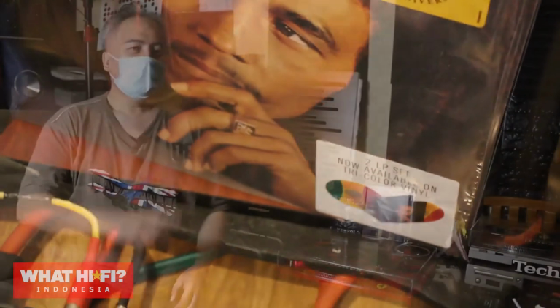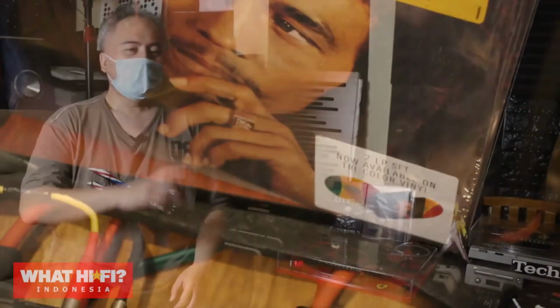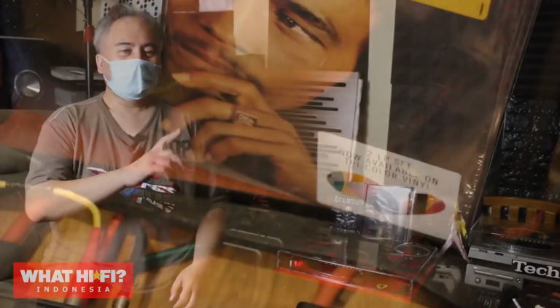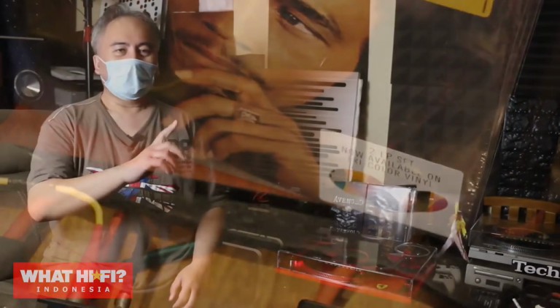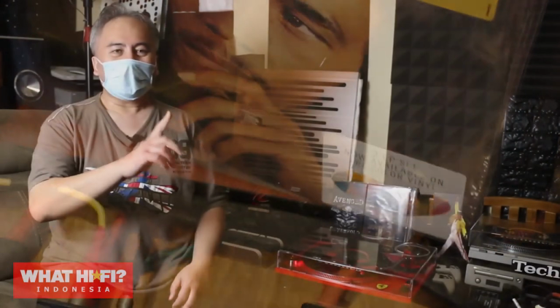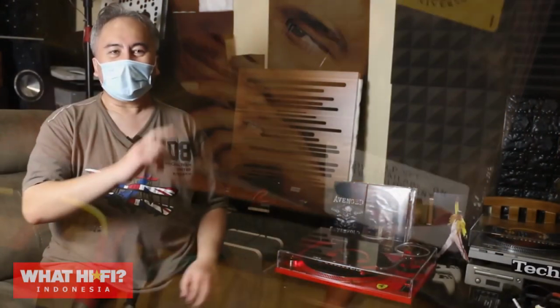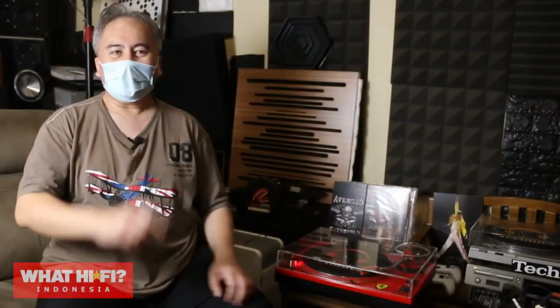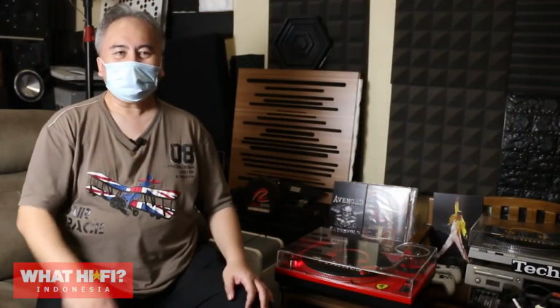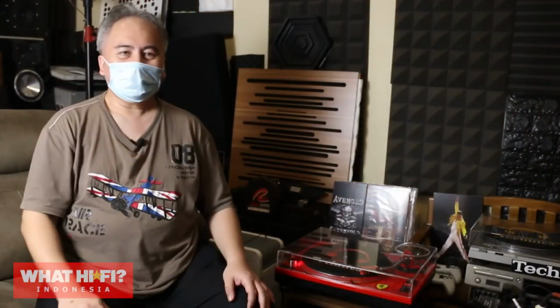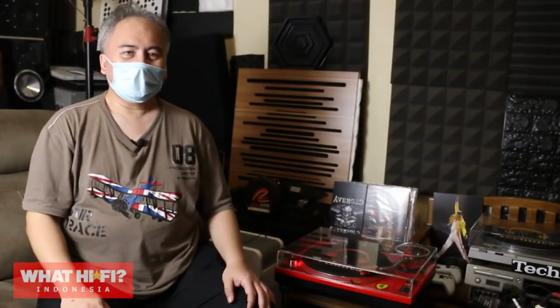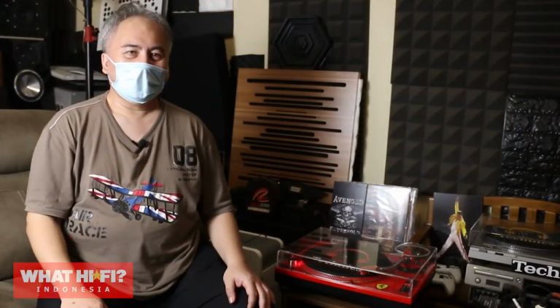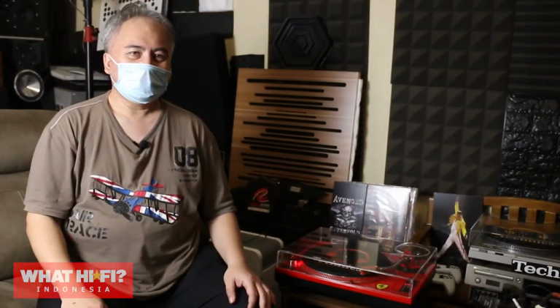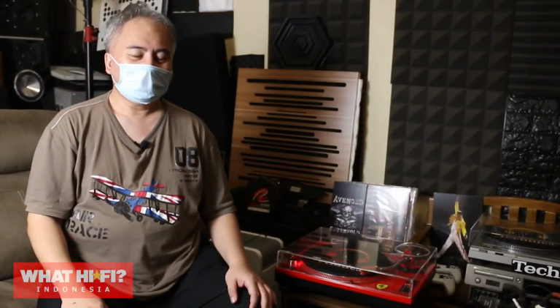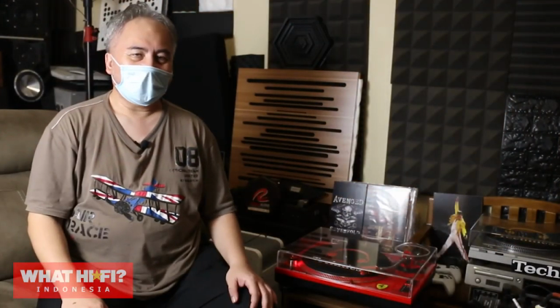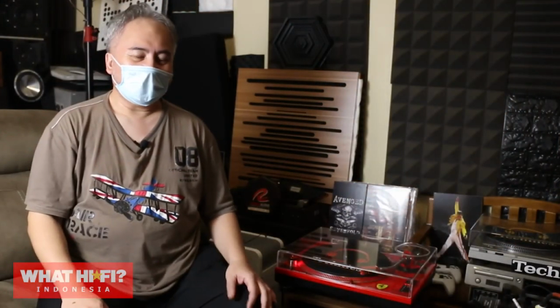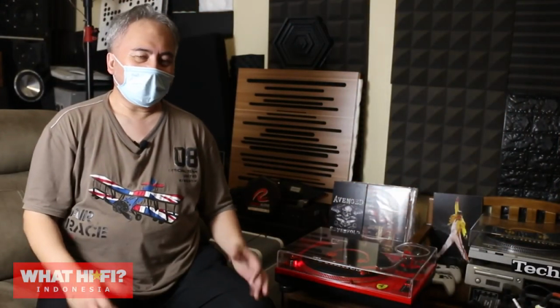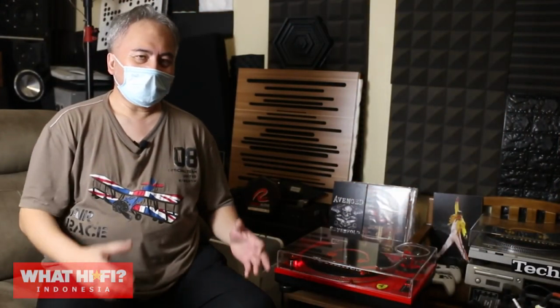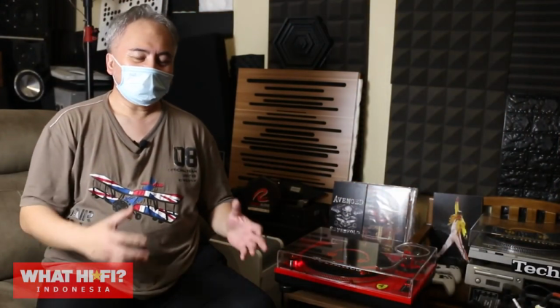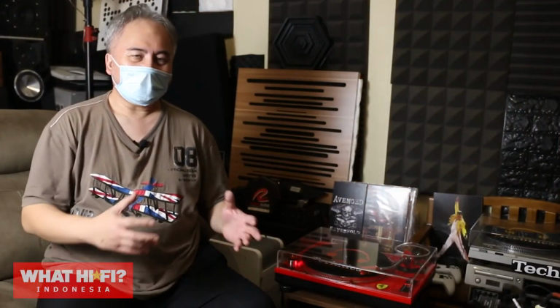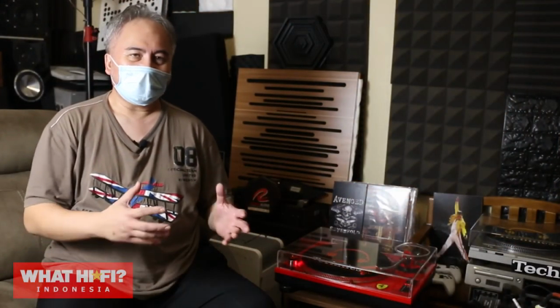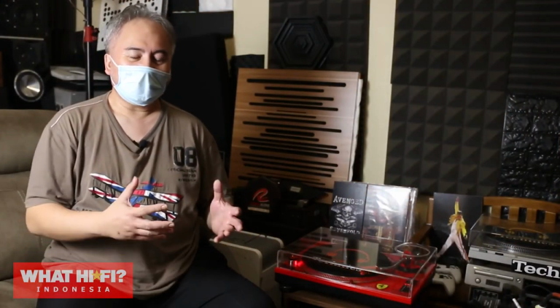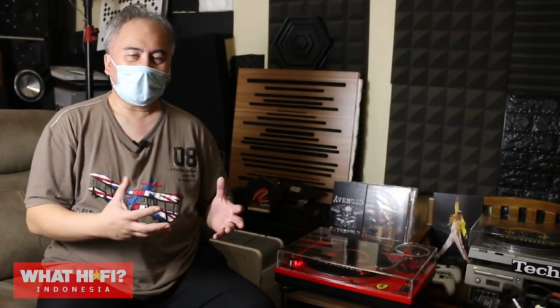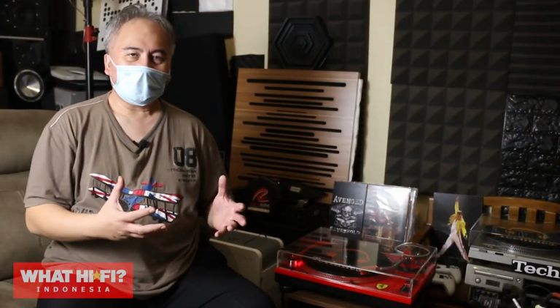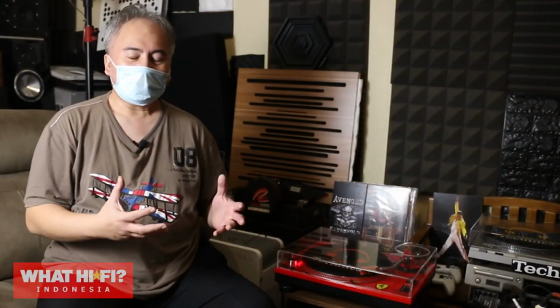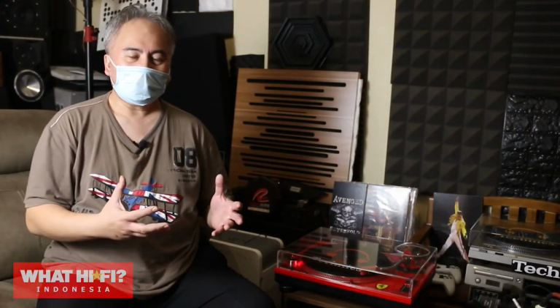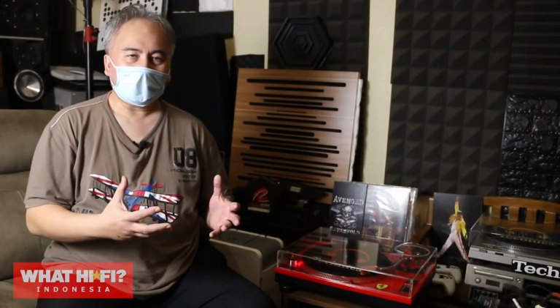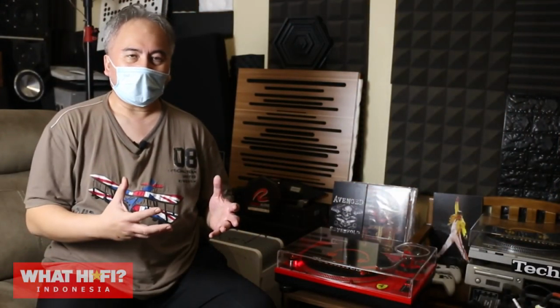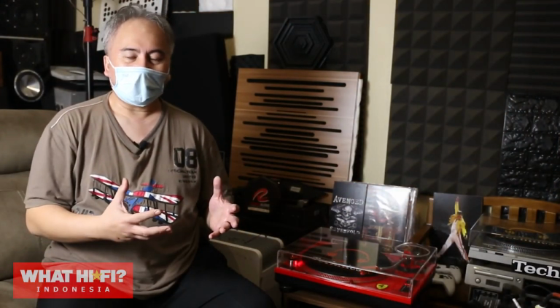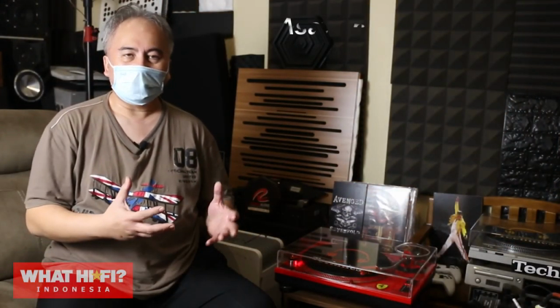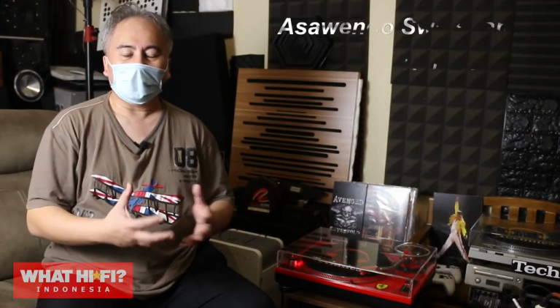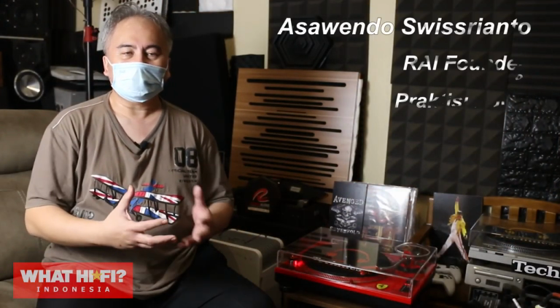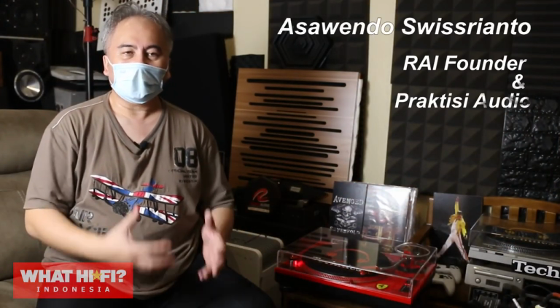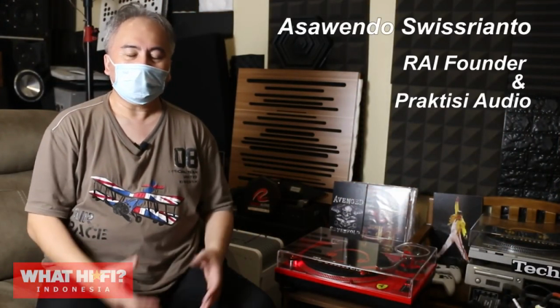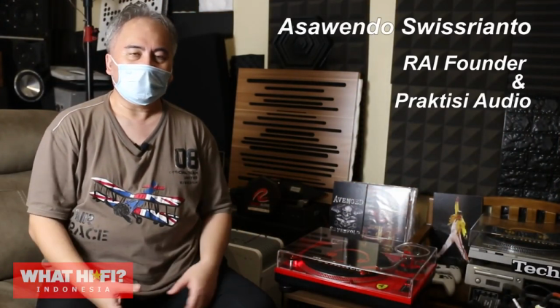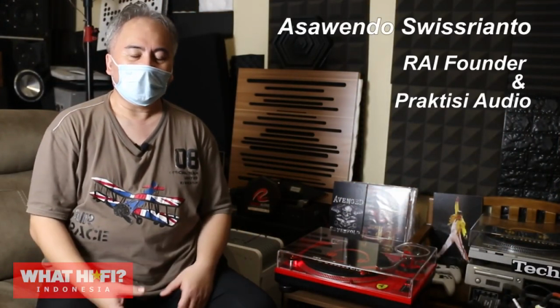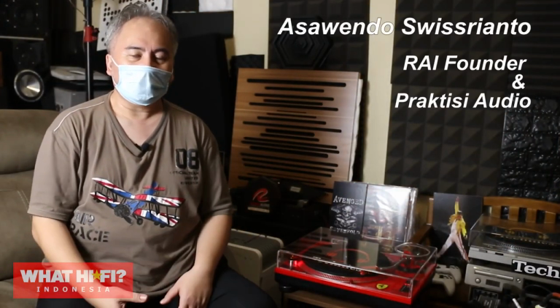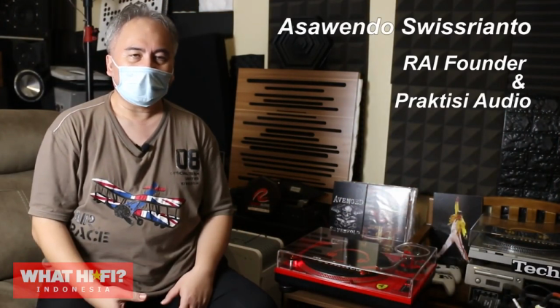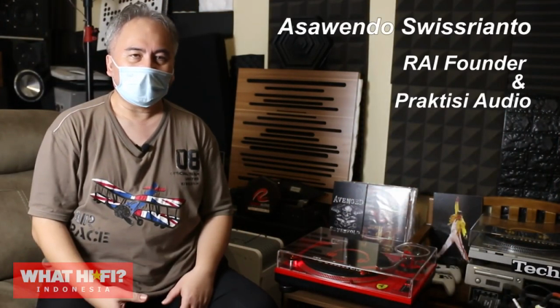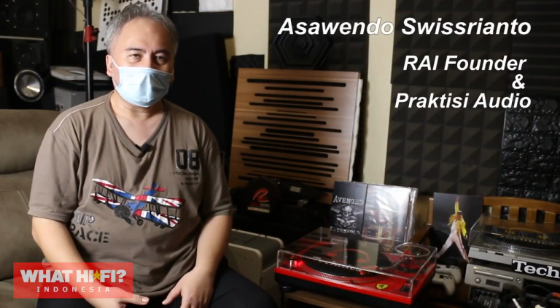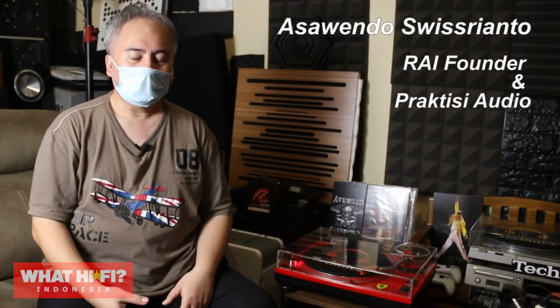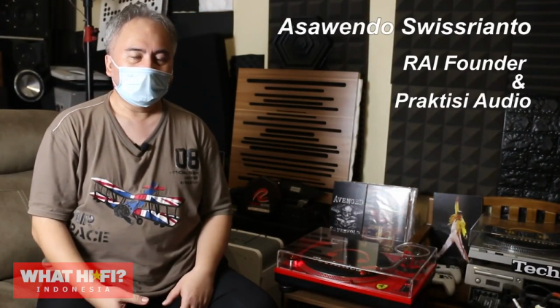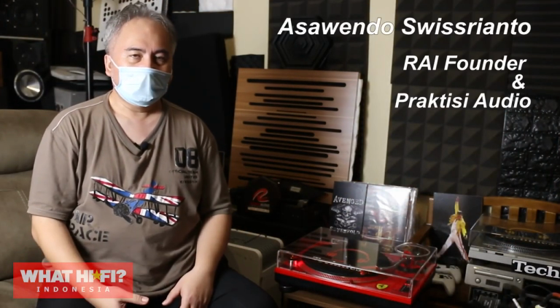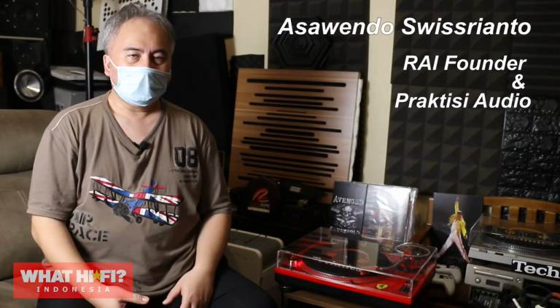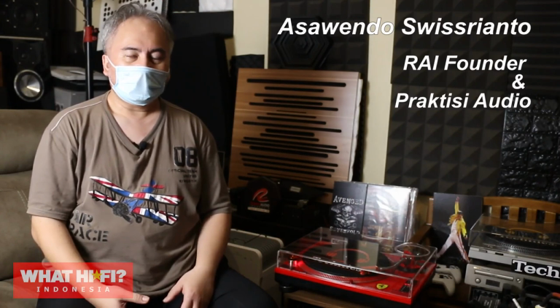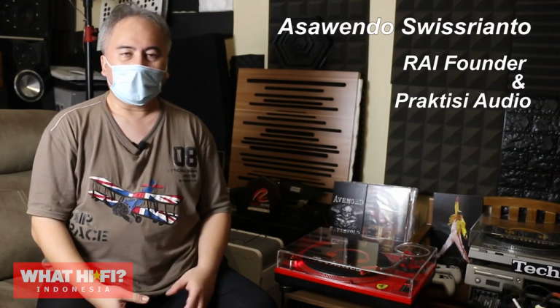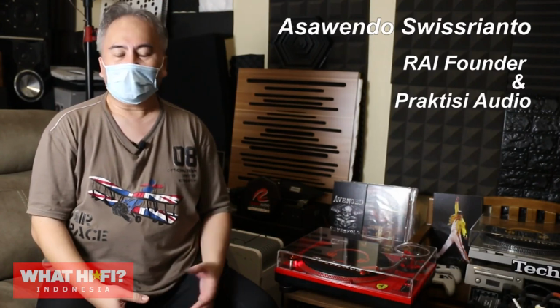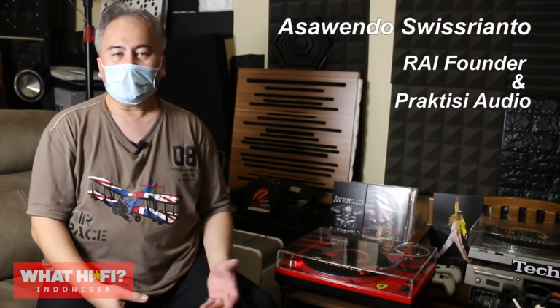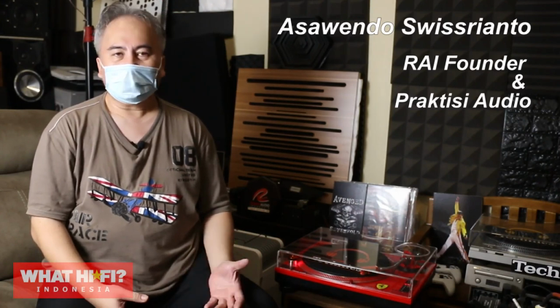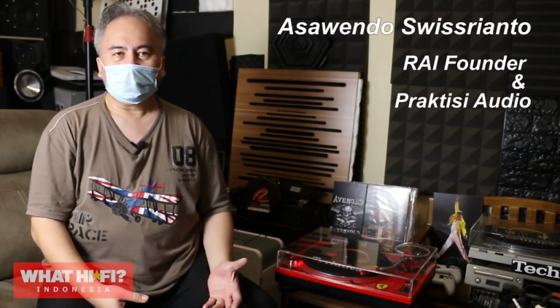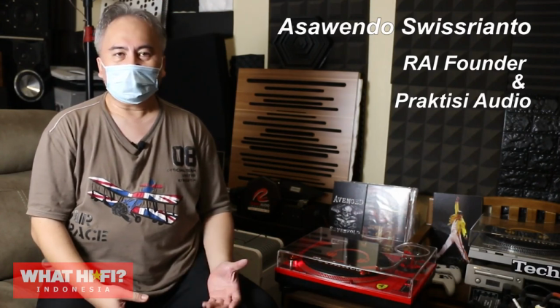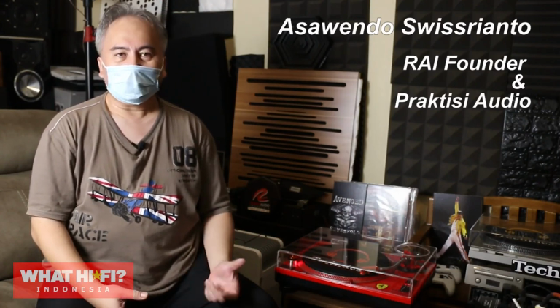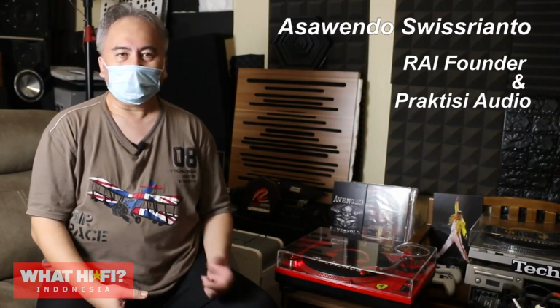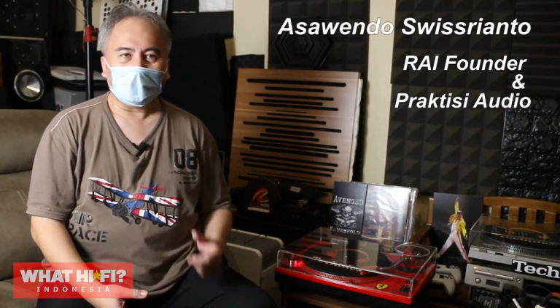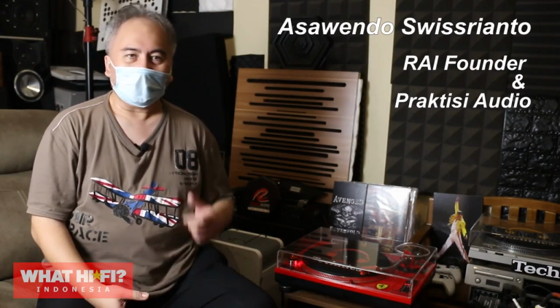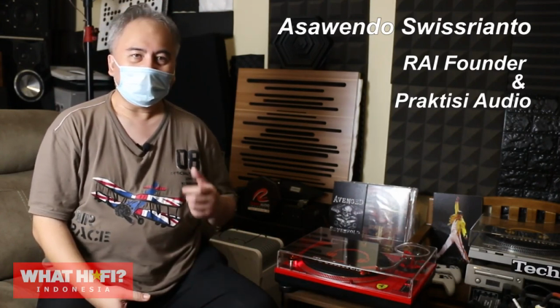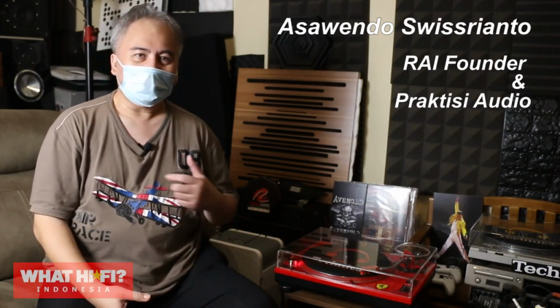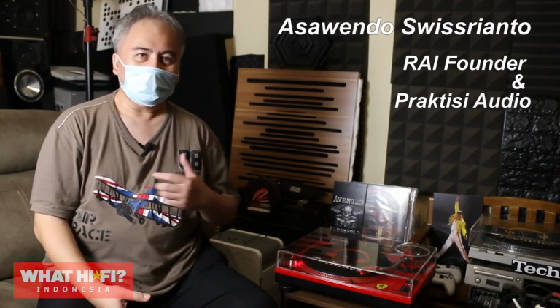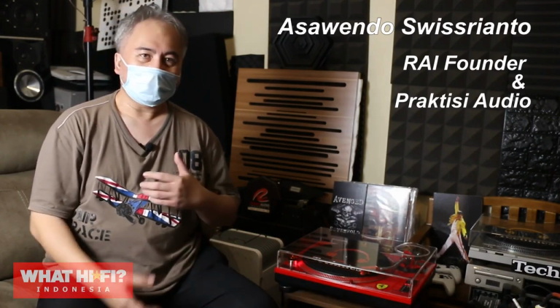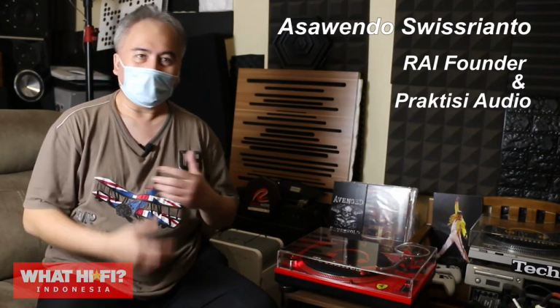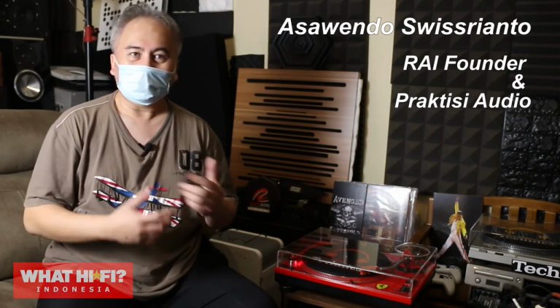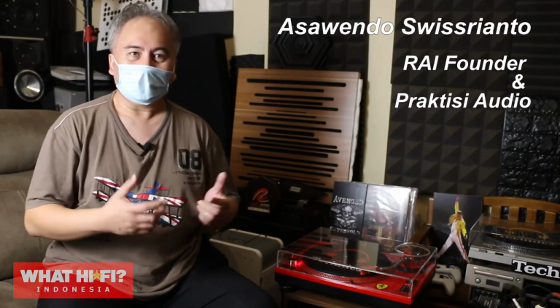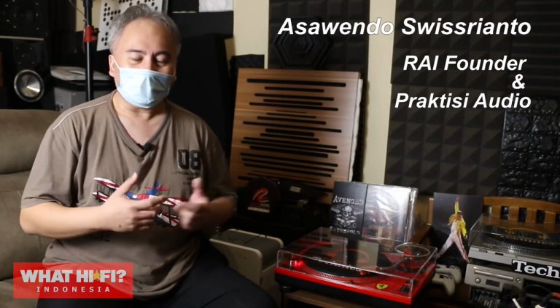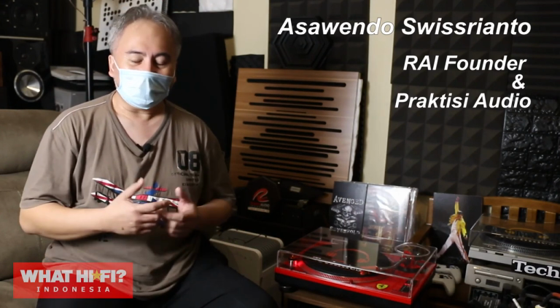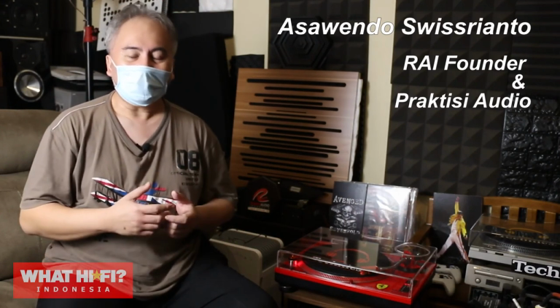Okay guys, now I'm going to explain a few perangkat yang dipergunakan di soundlab saya ini.